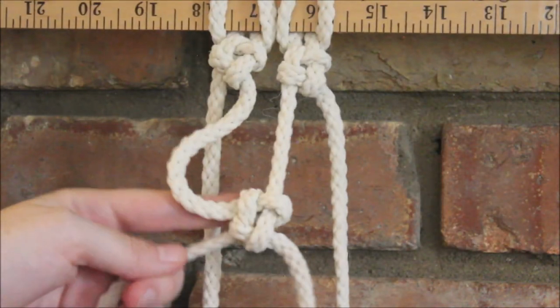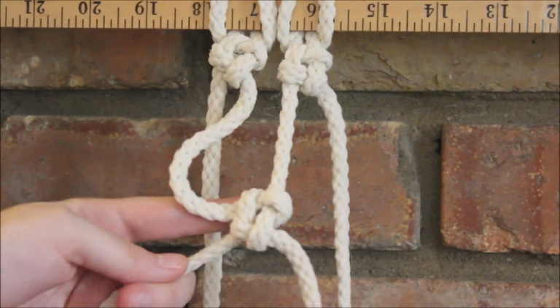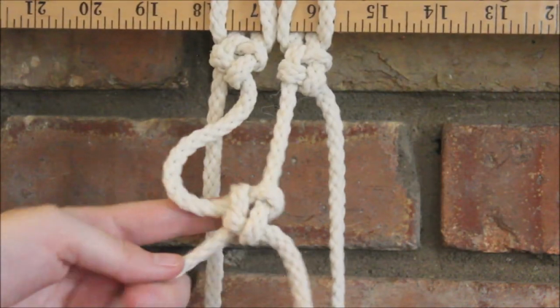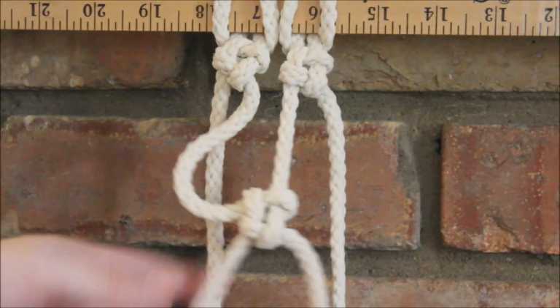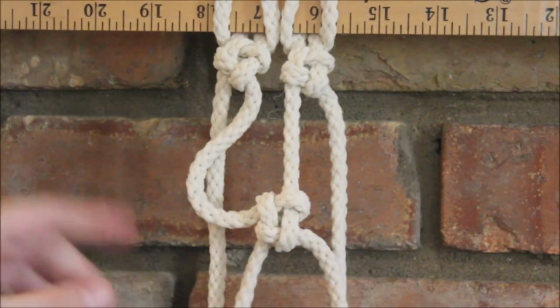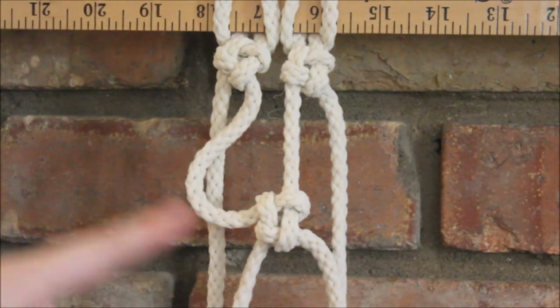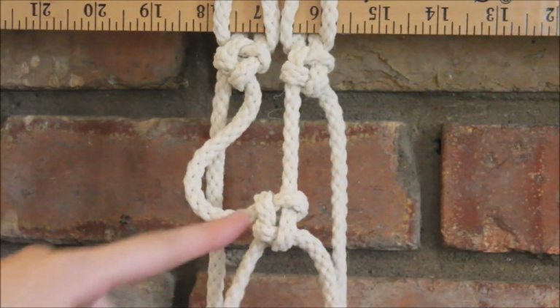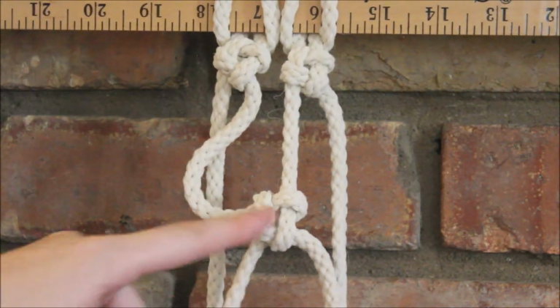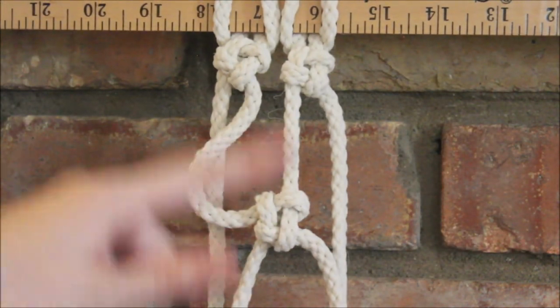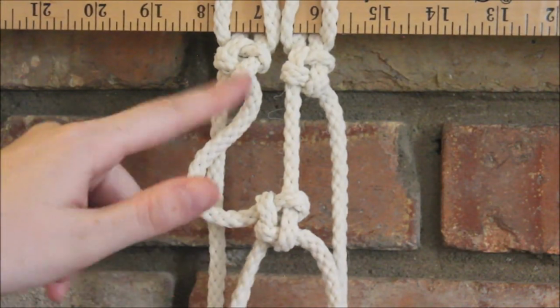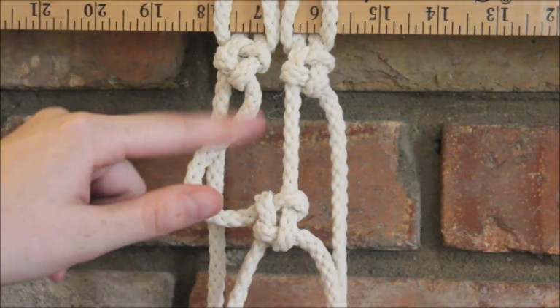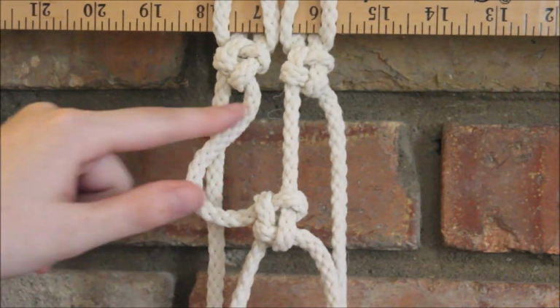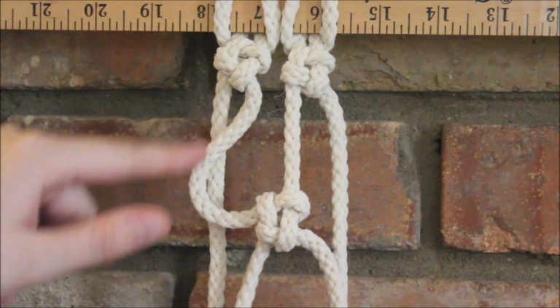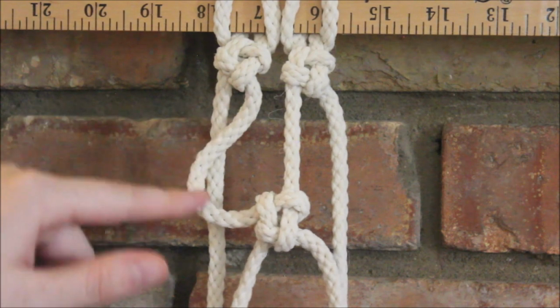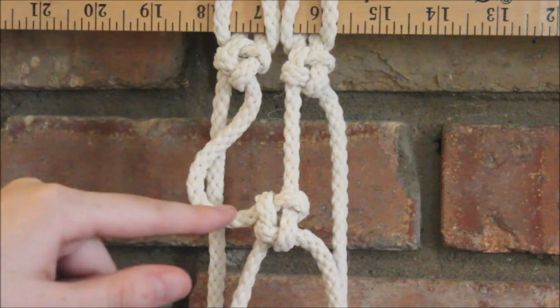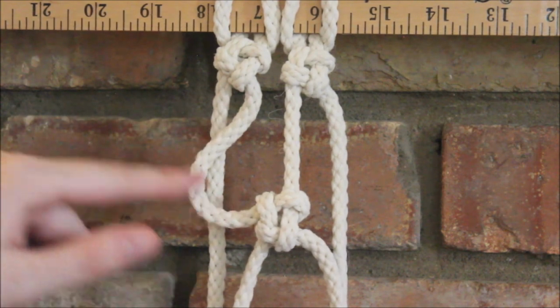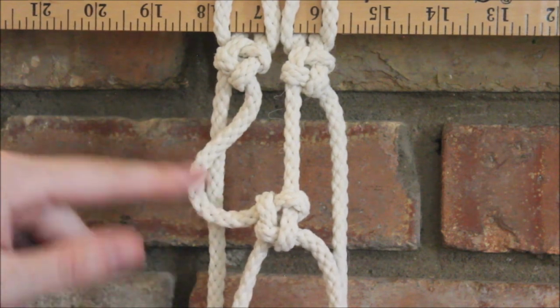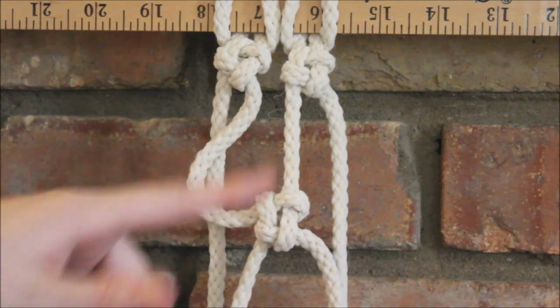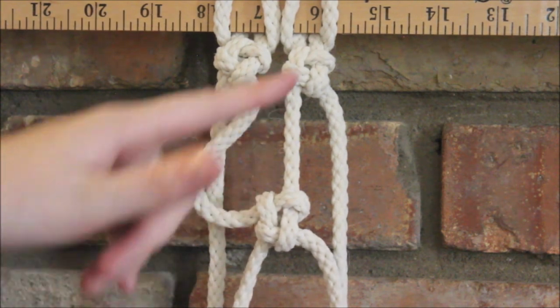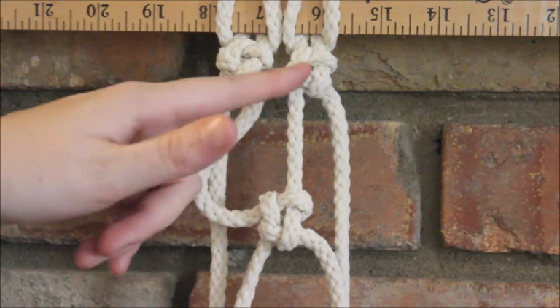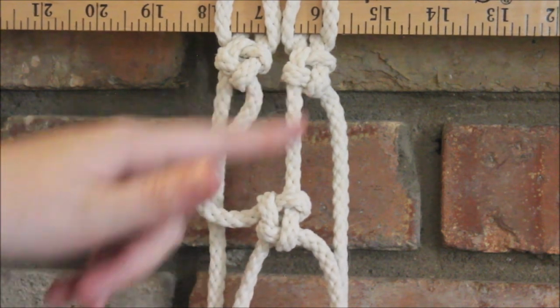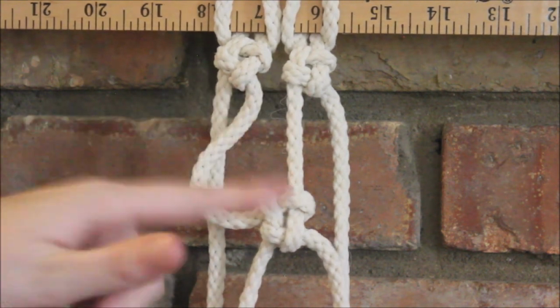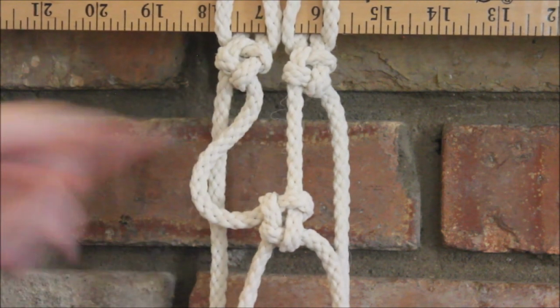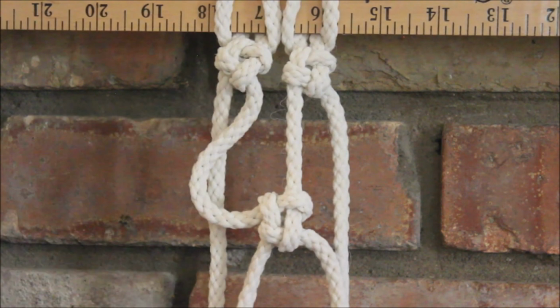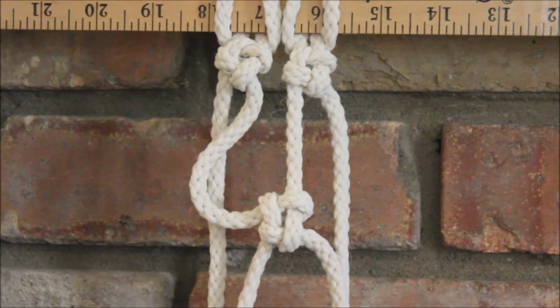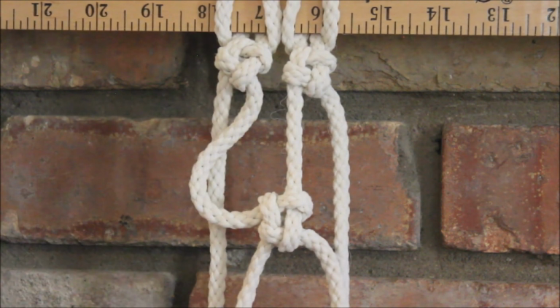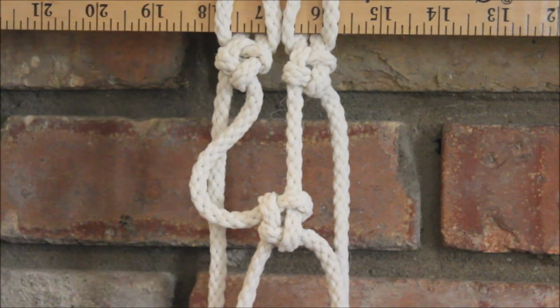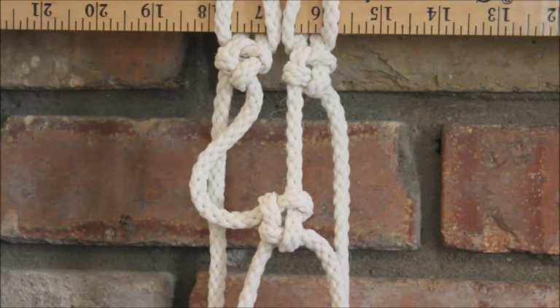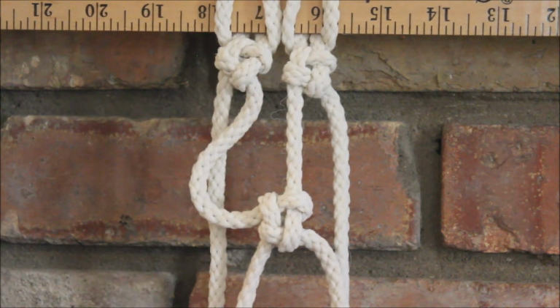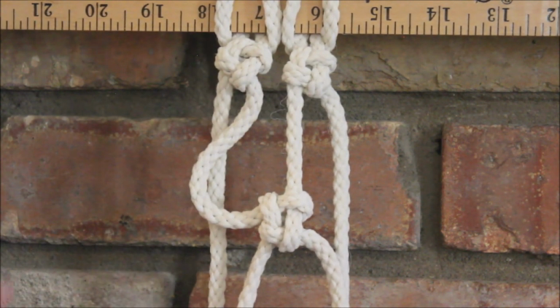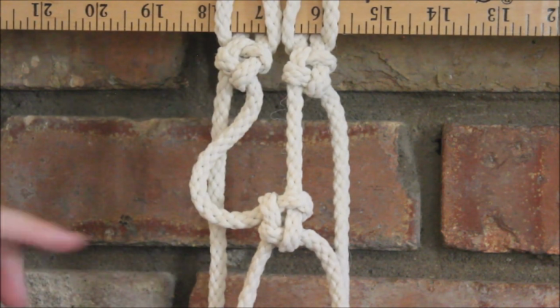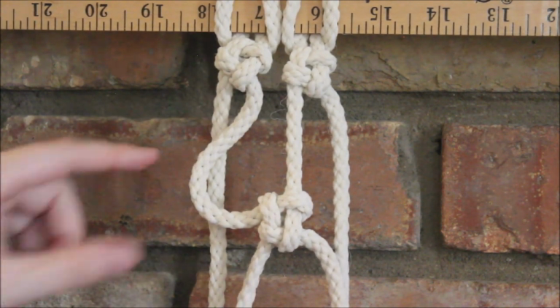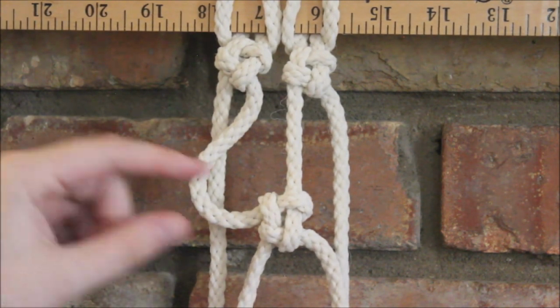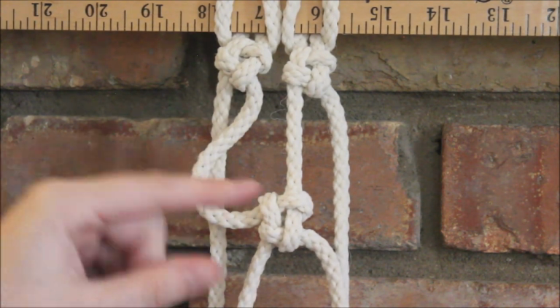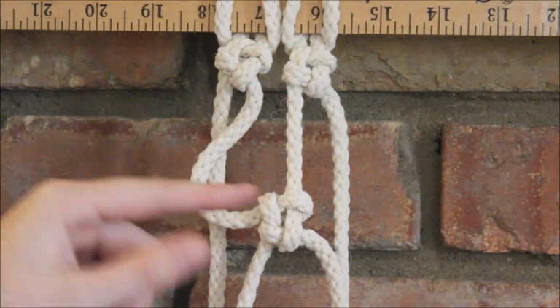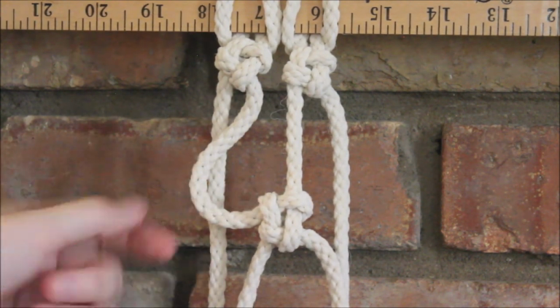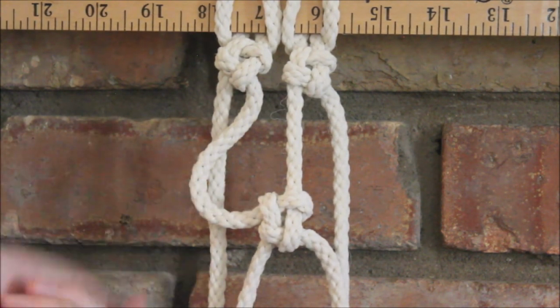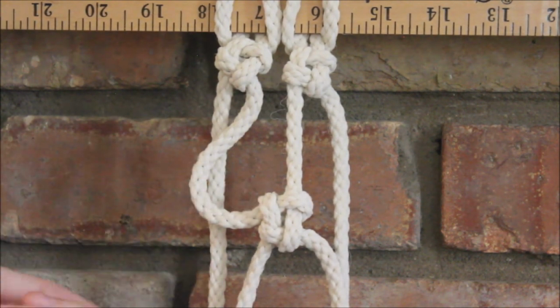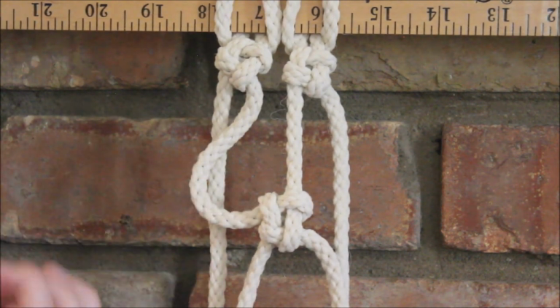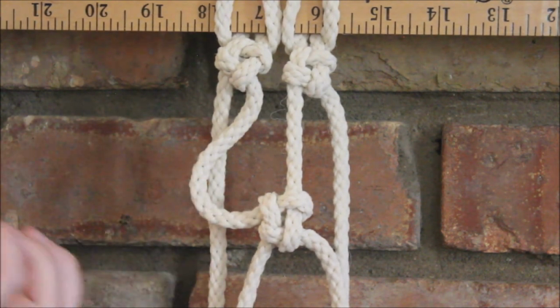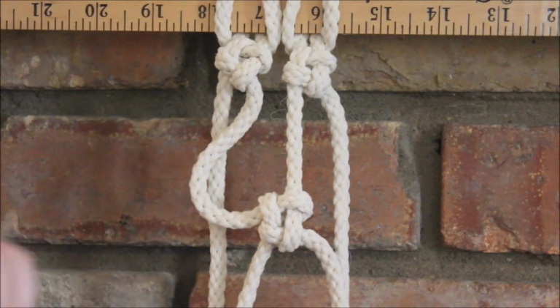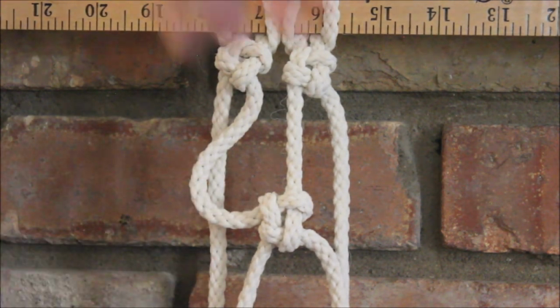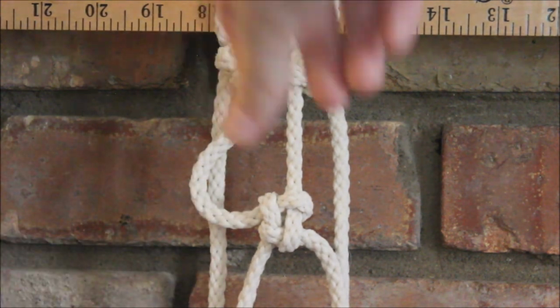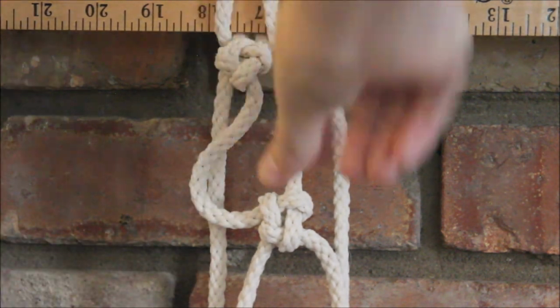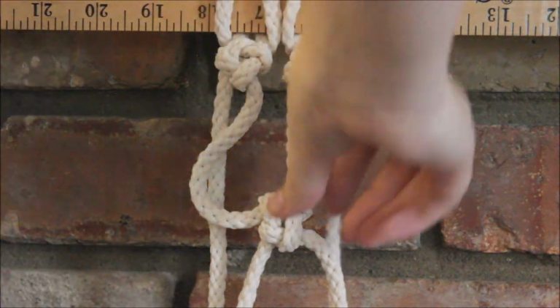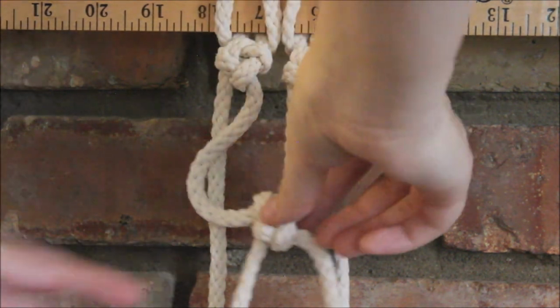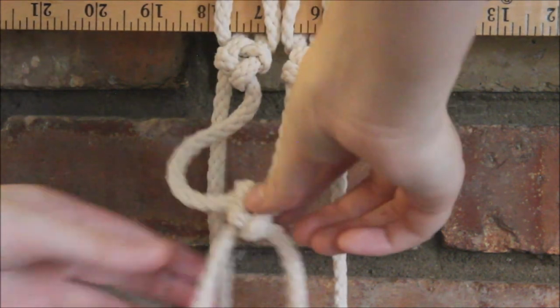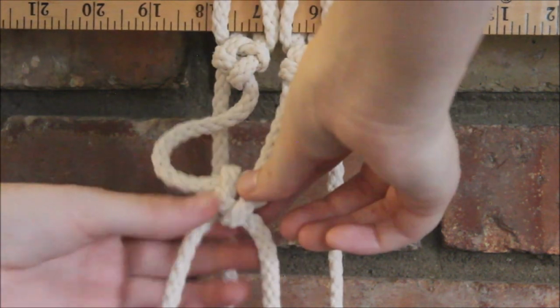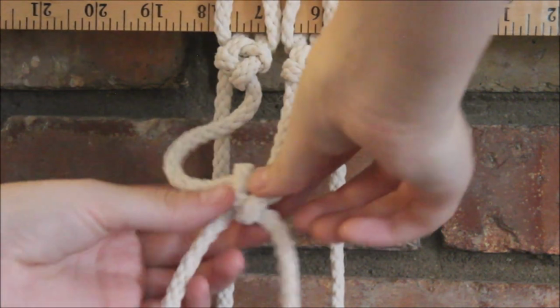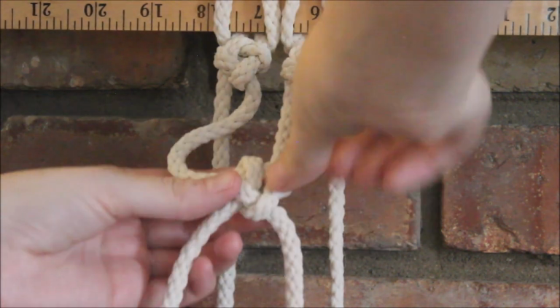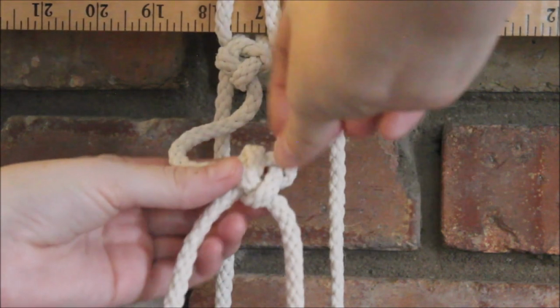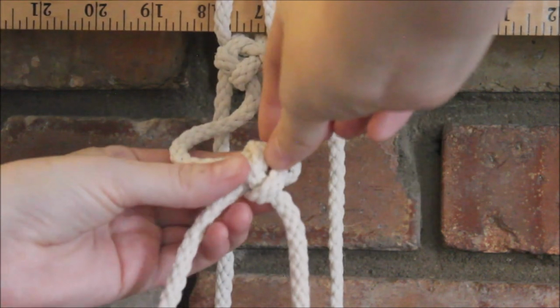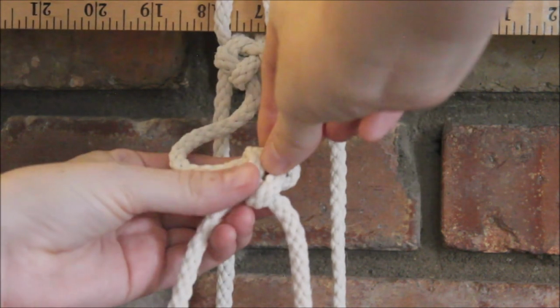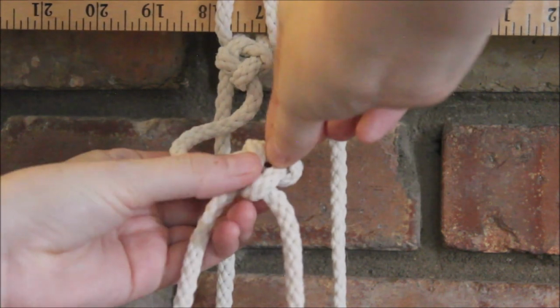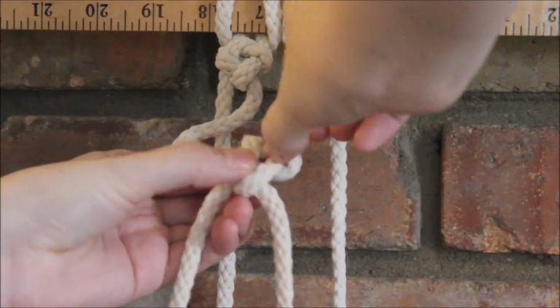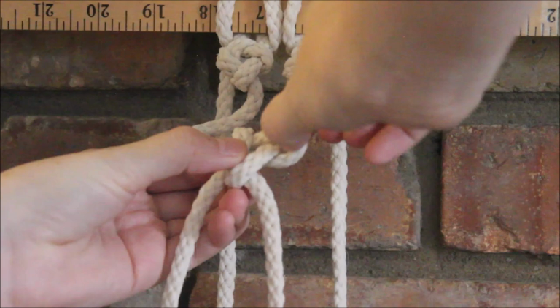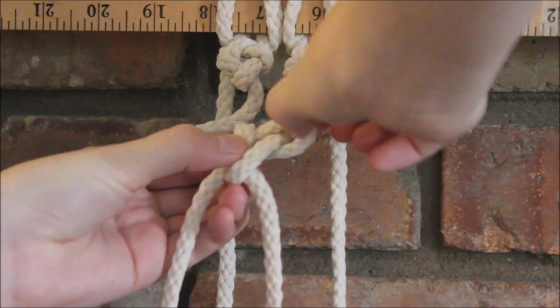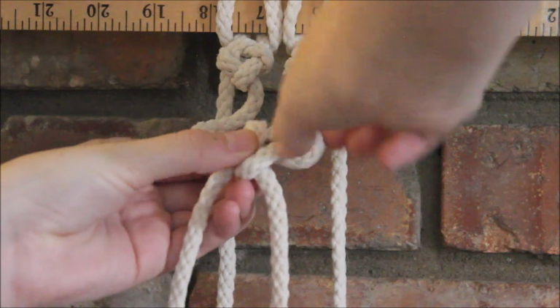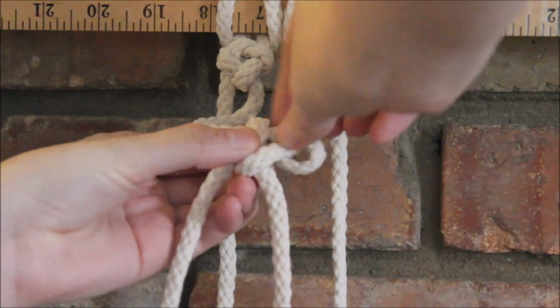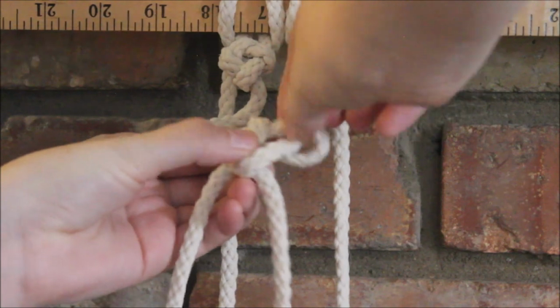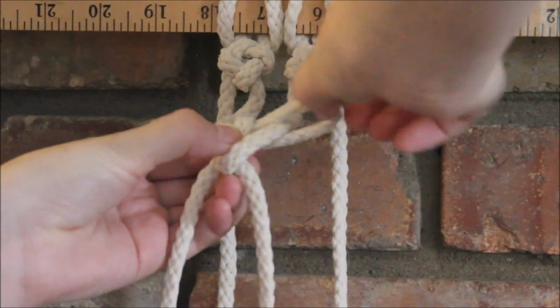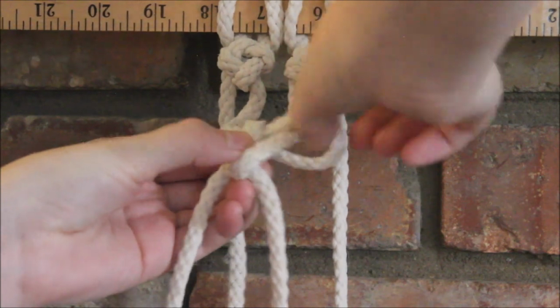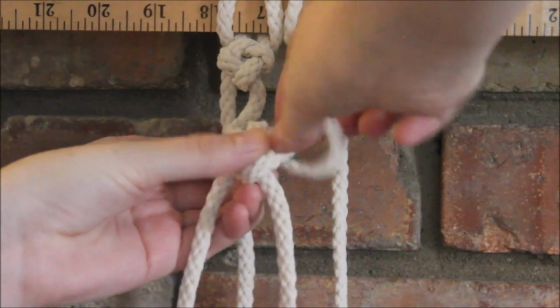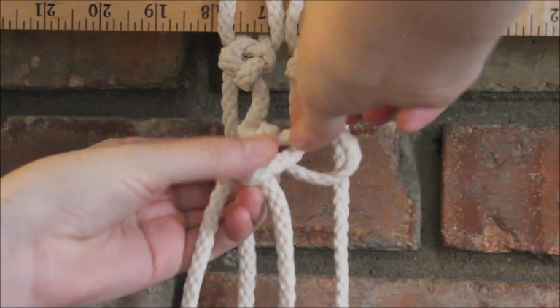It's kind of a mess — I have a little loop and it's too low — so I'm just going to go and pull to adjust my strings.